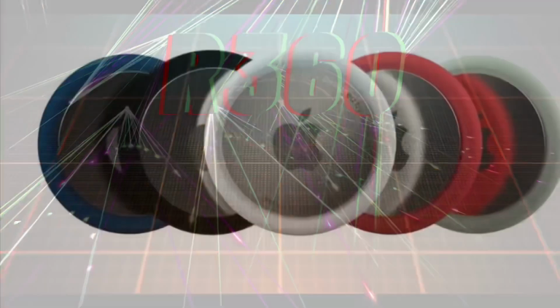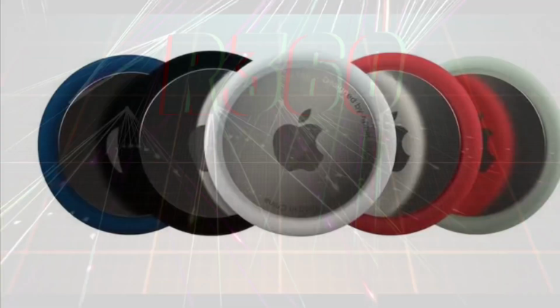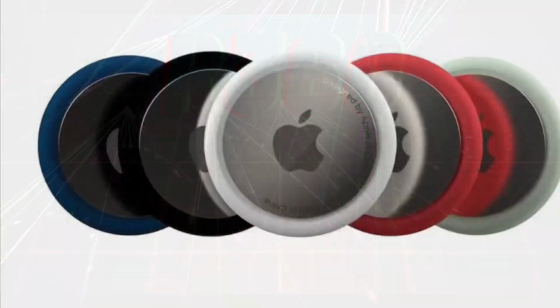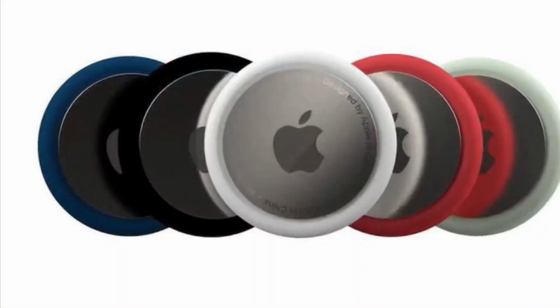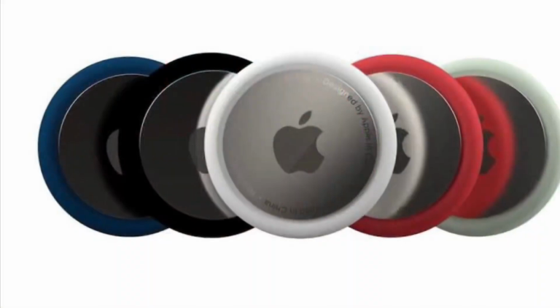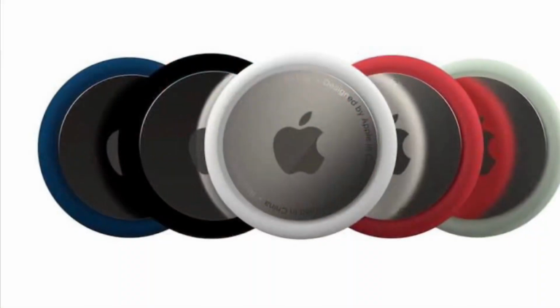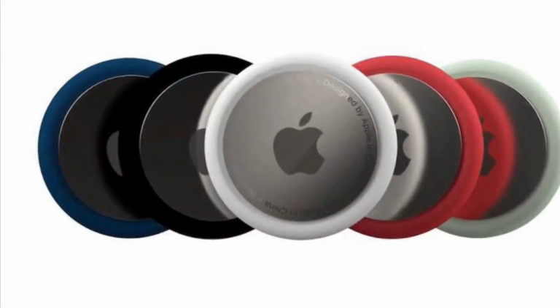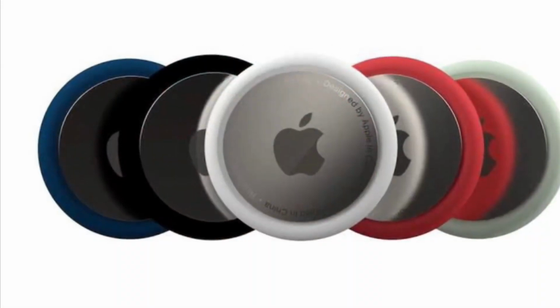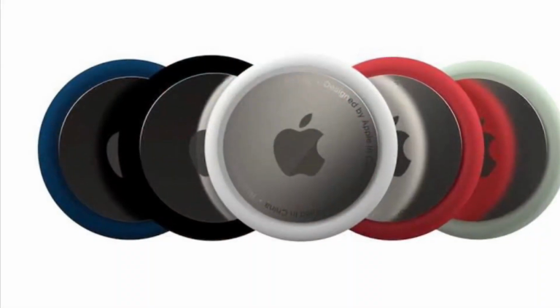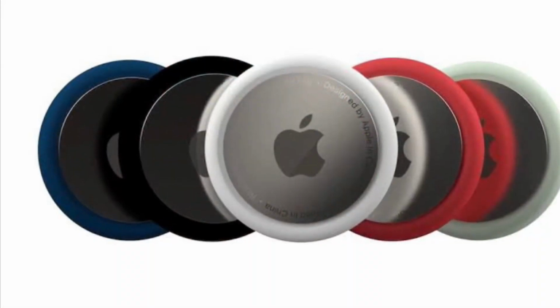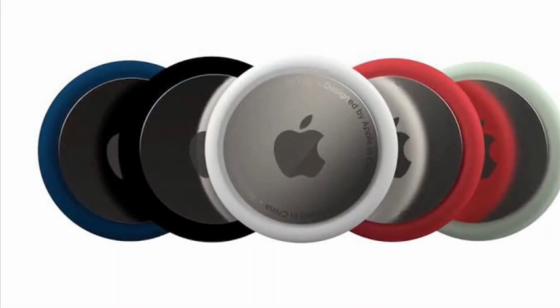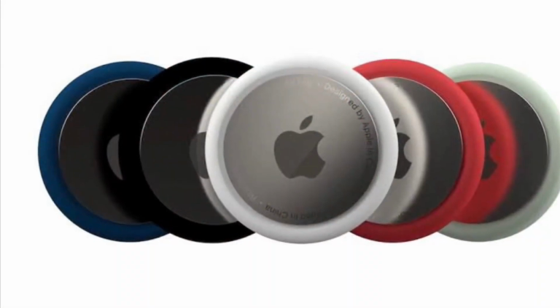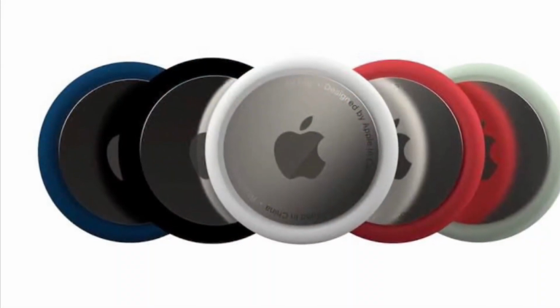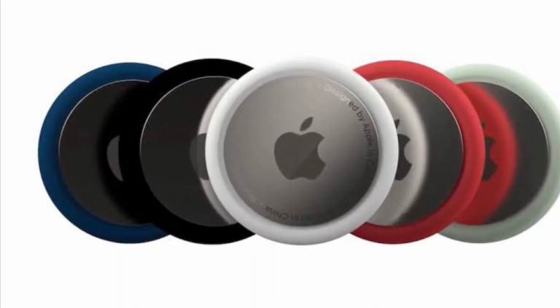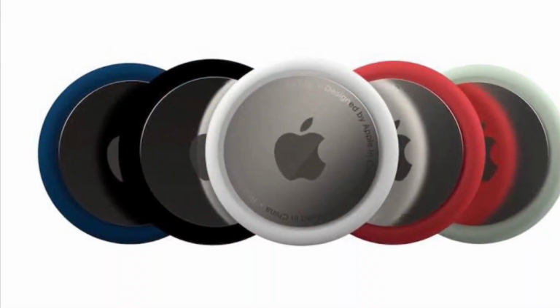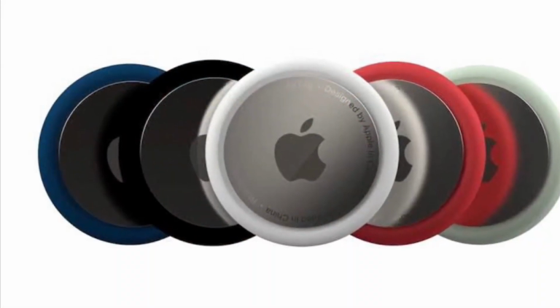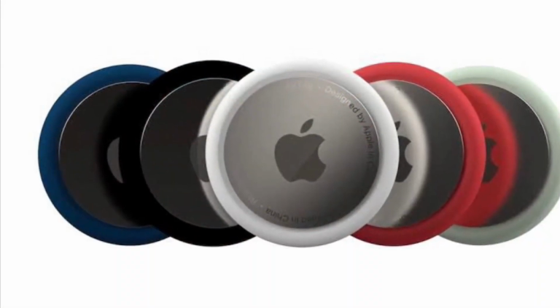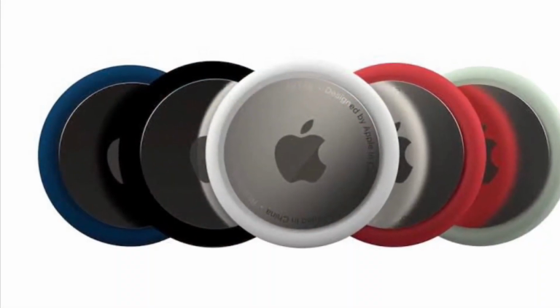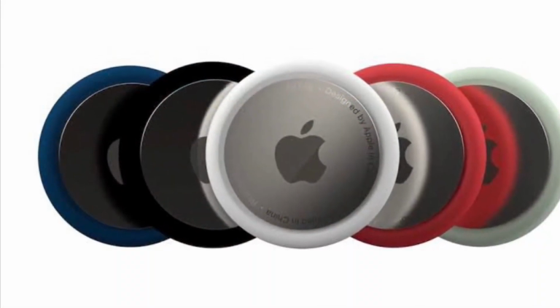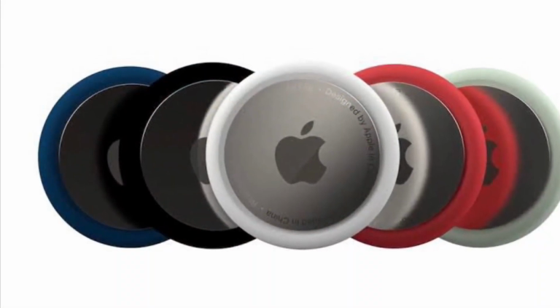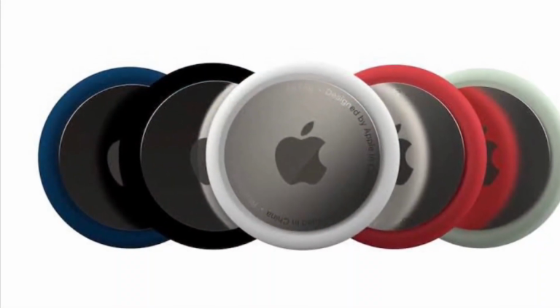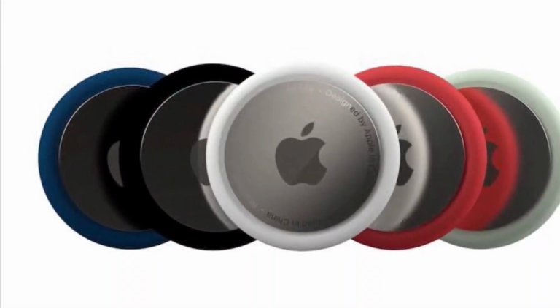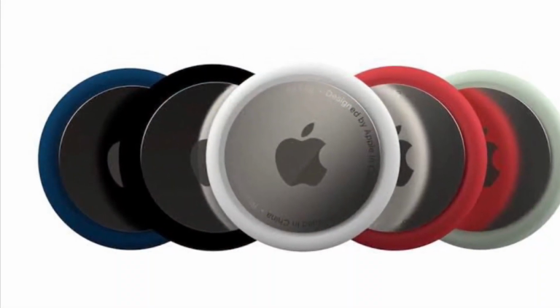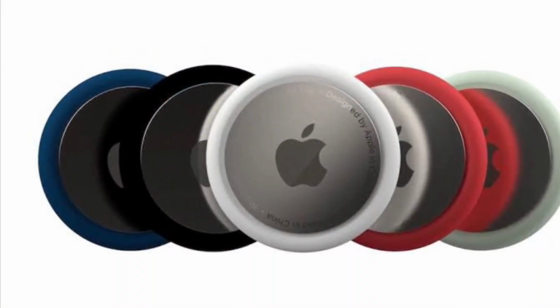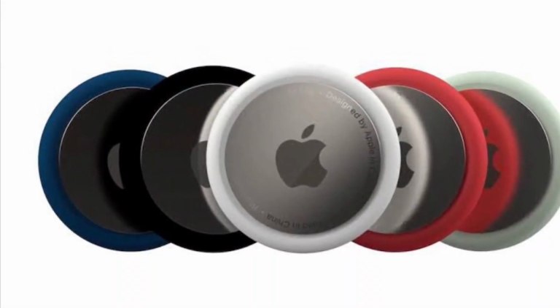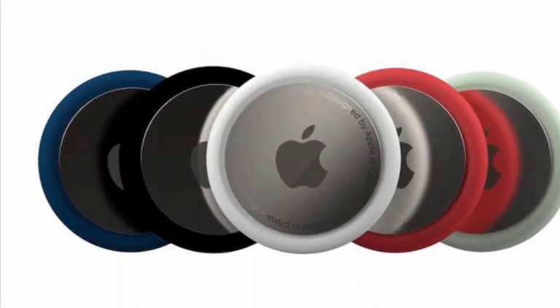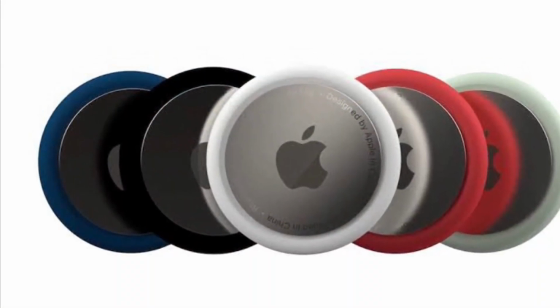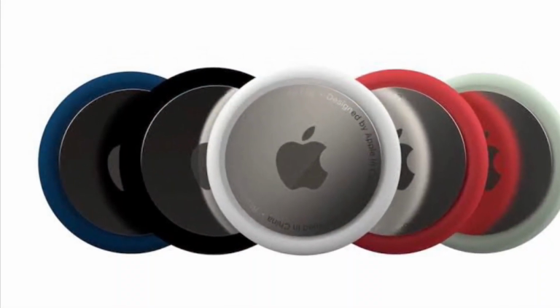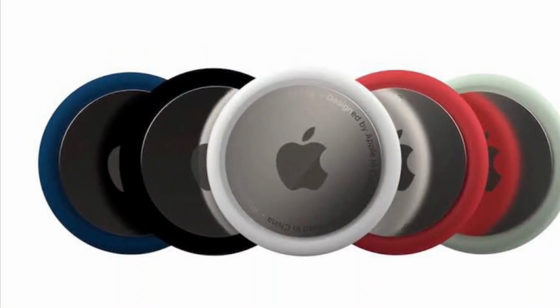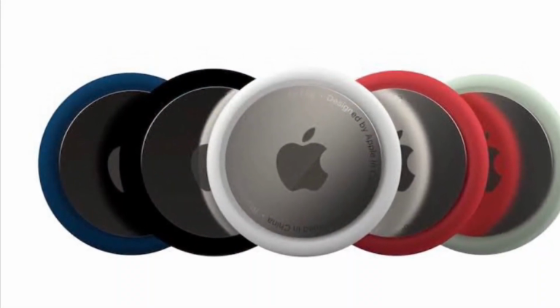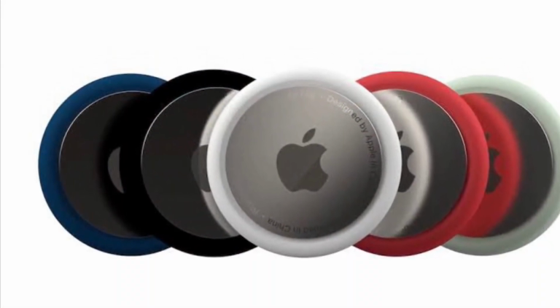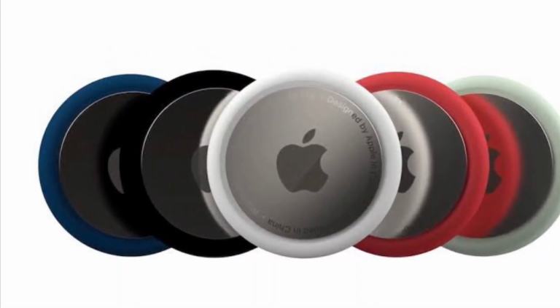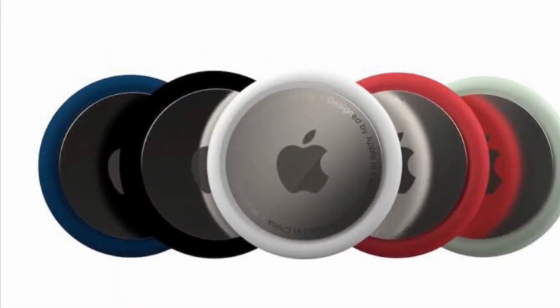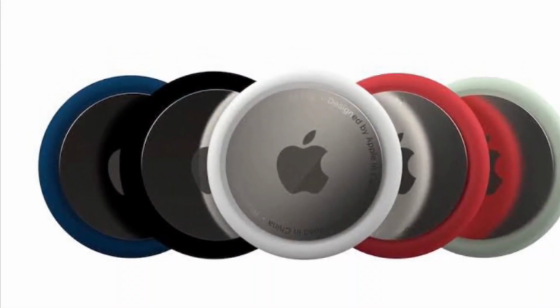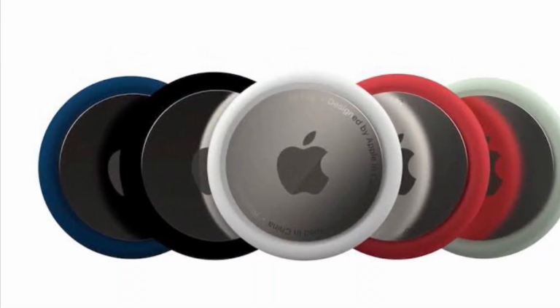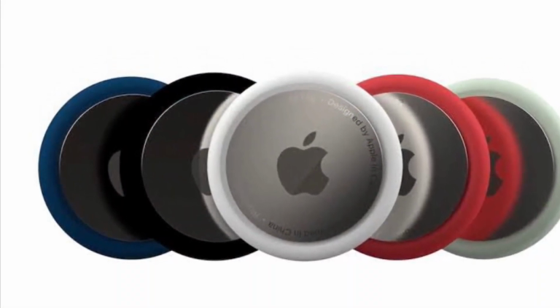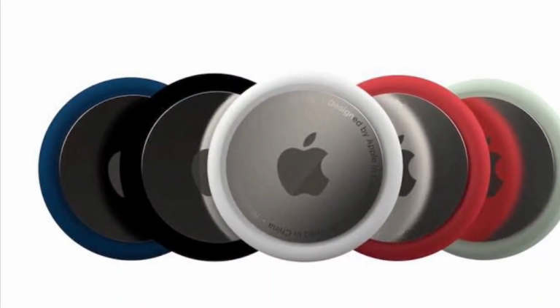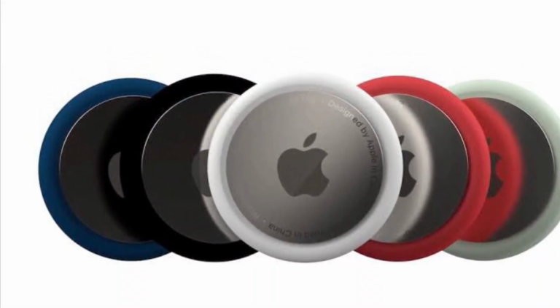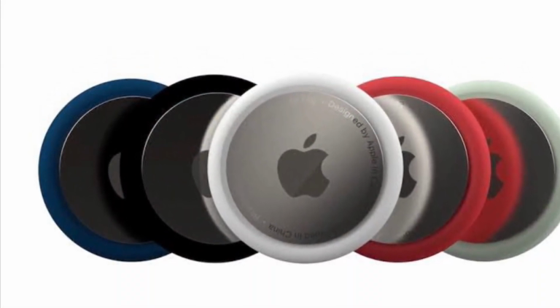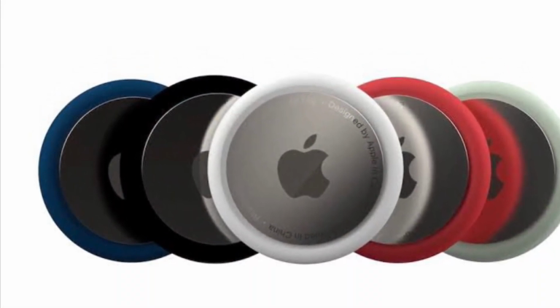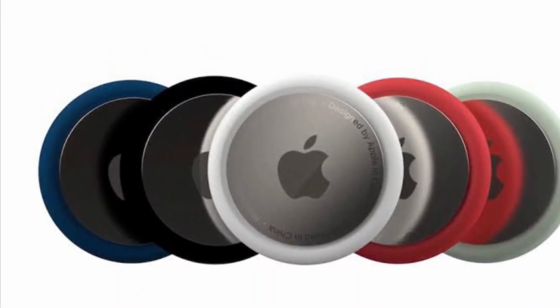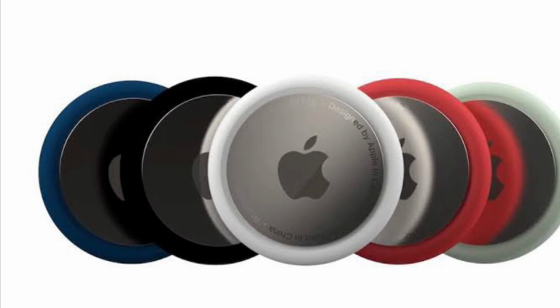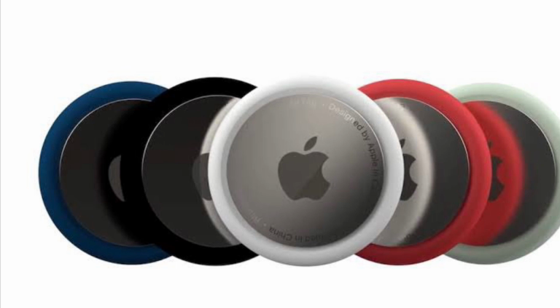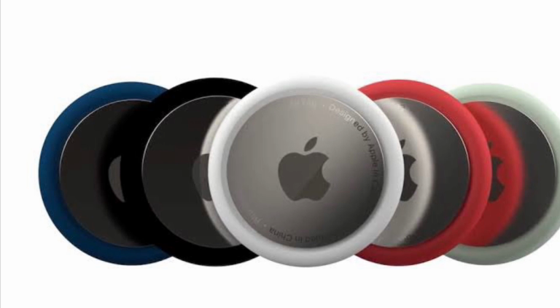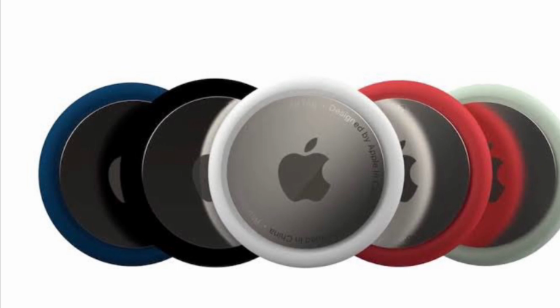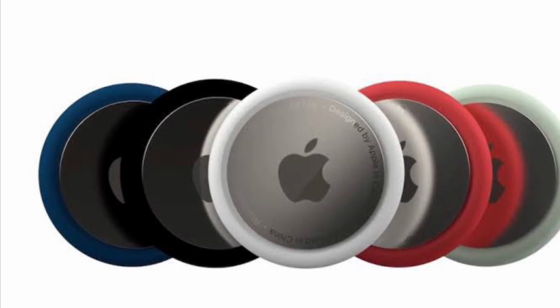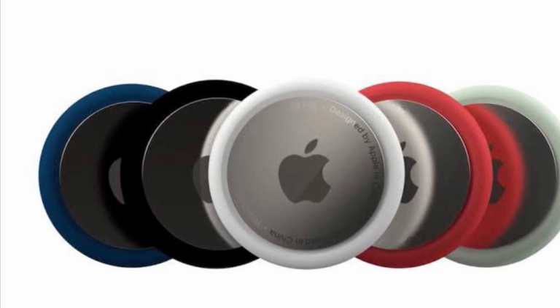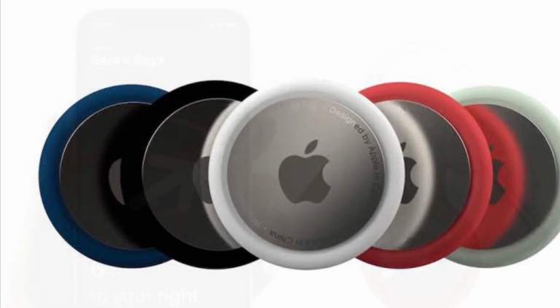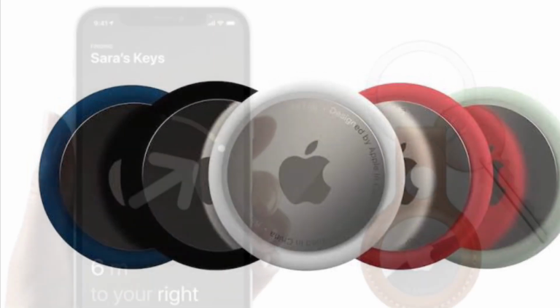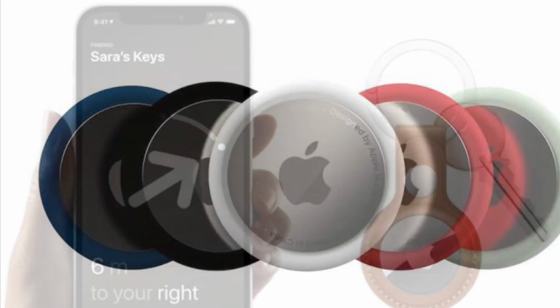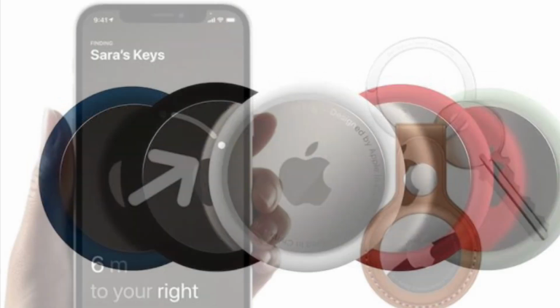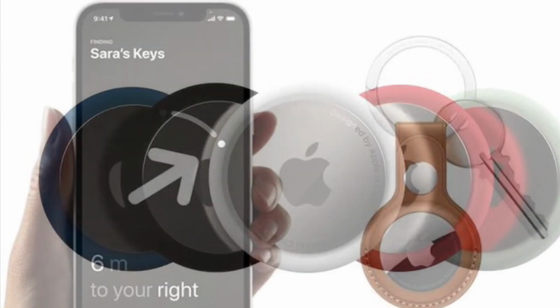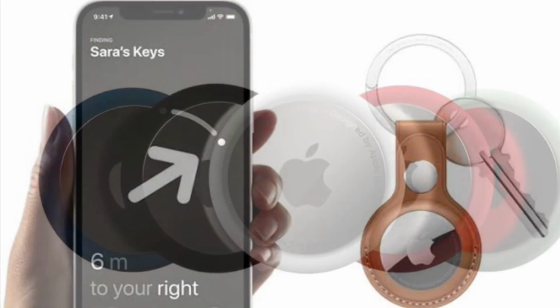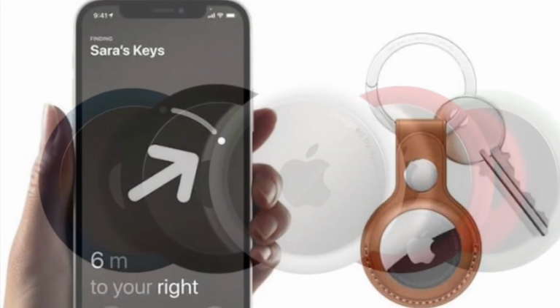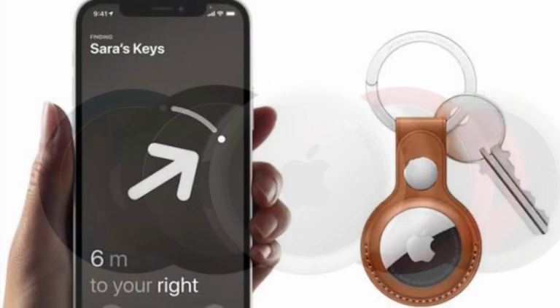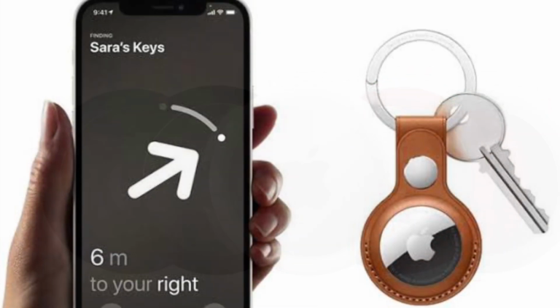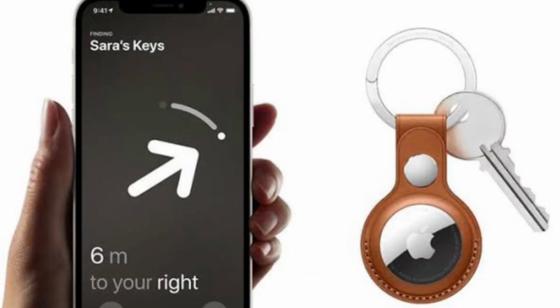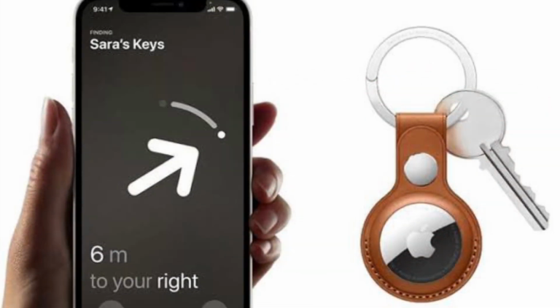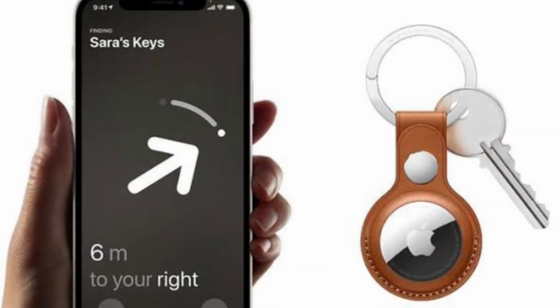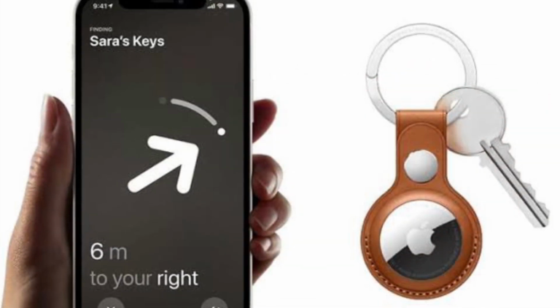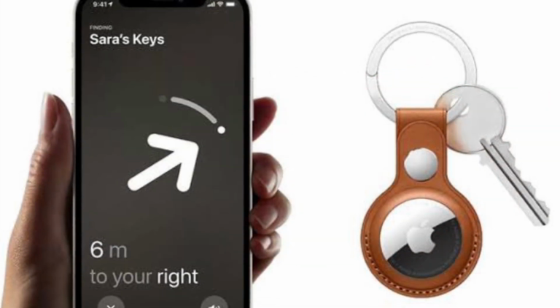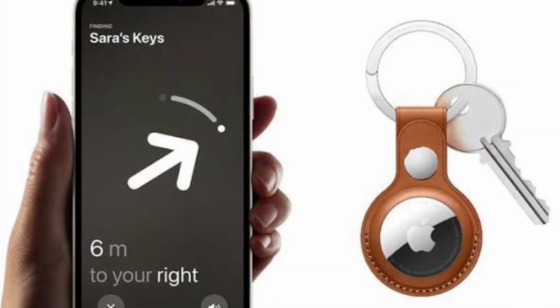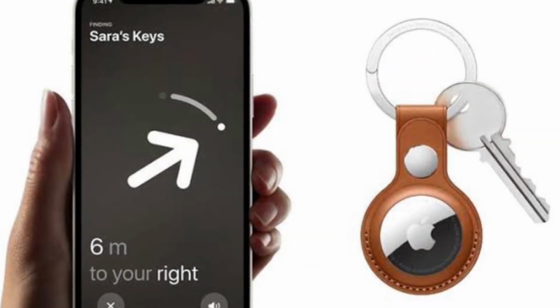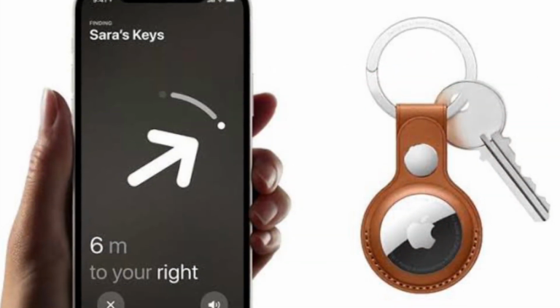Hi fans! What's up? This is RK from 360 Radio. Right now, I'm going to show how to put an AirTag in Lost Mode.